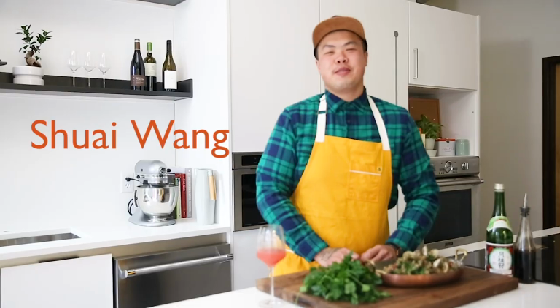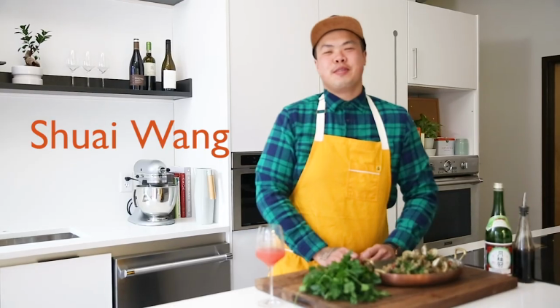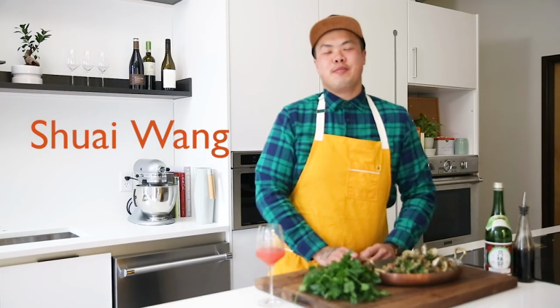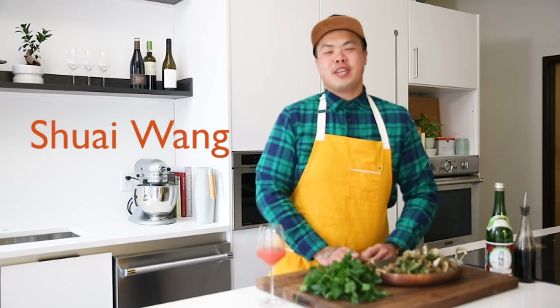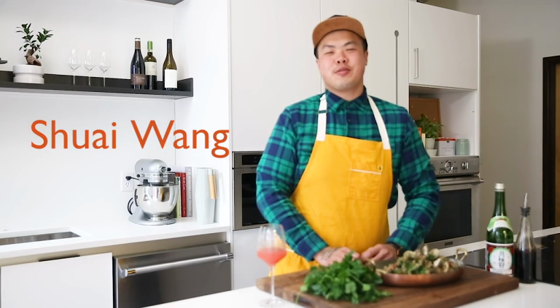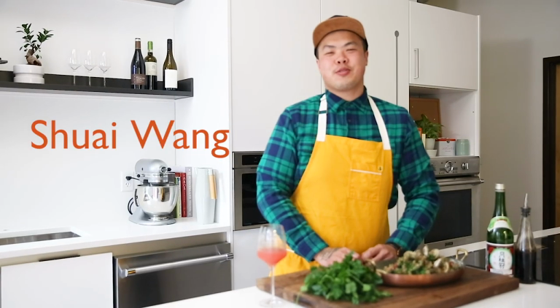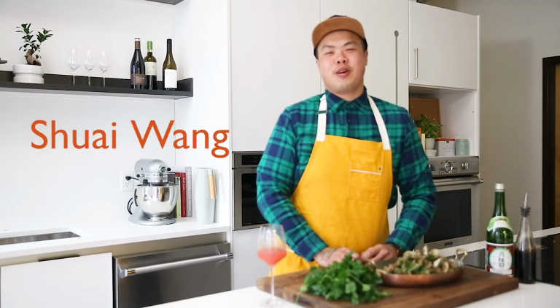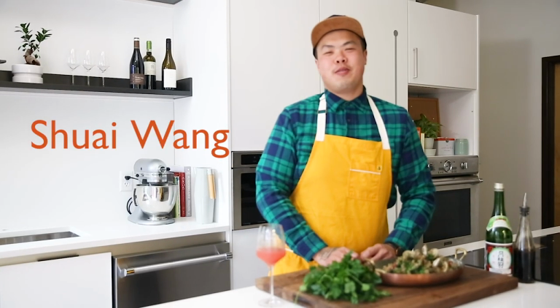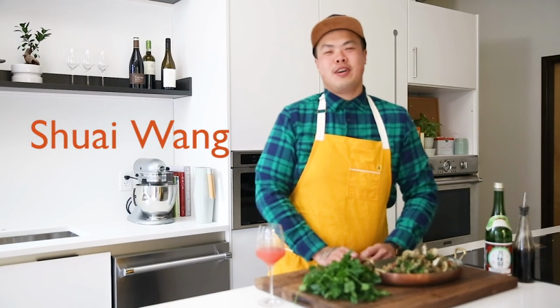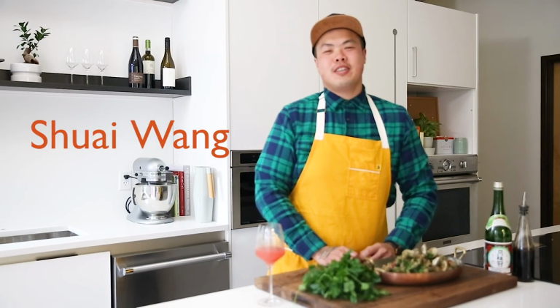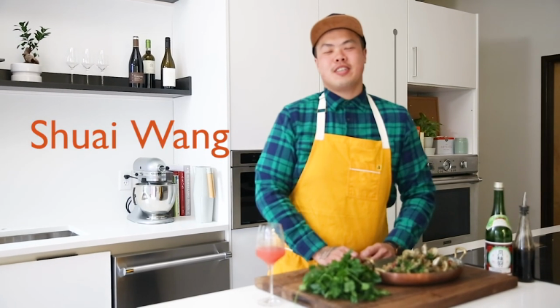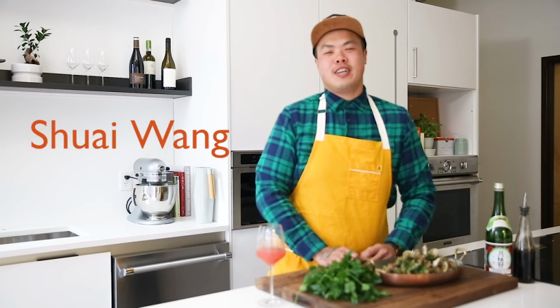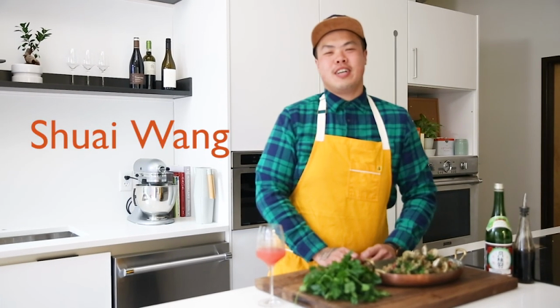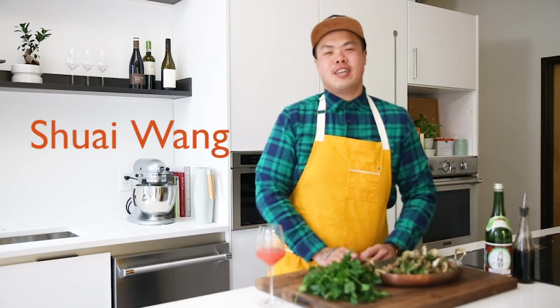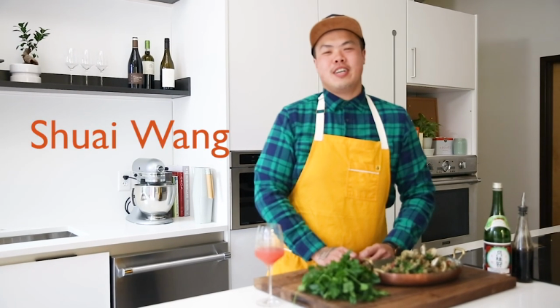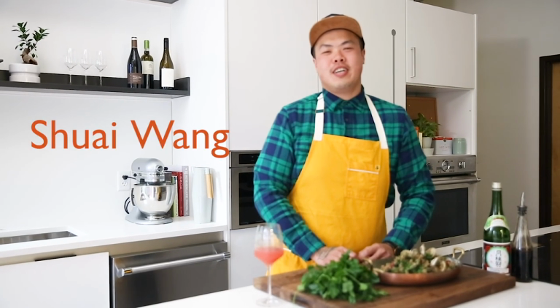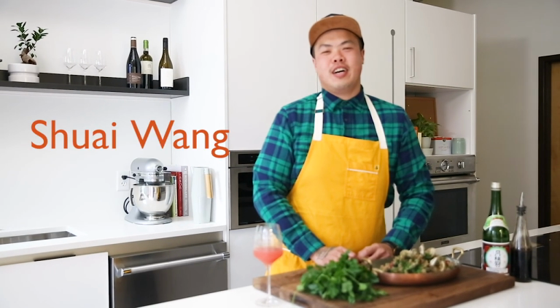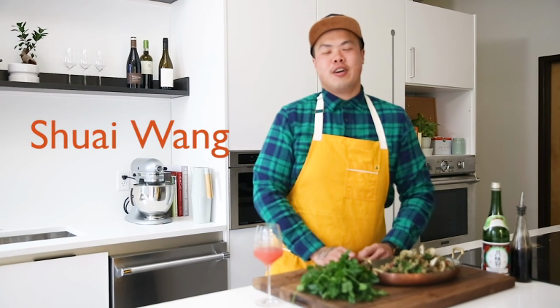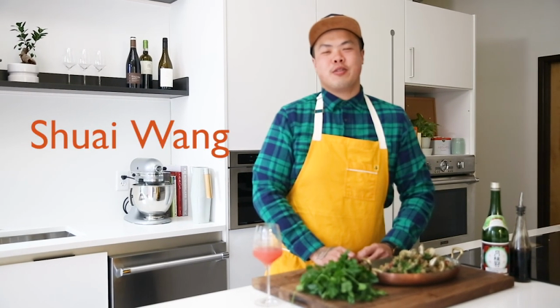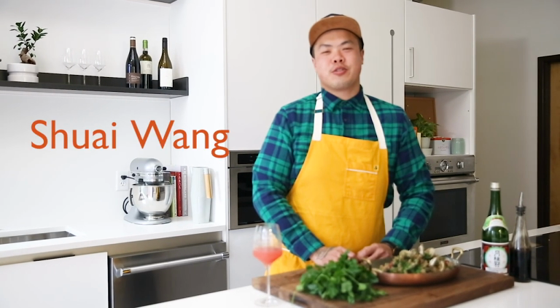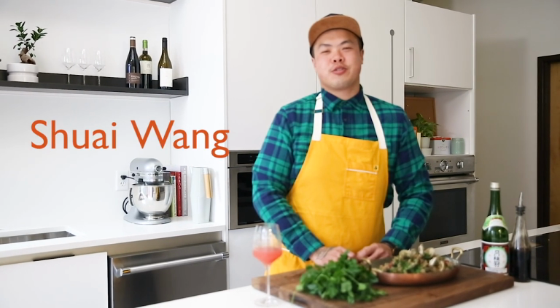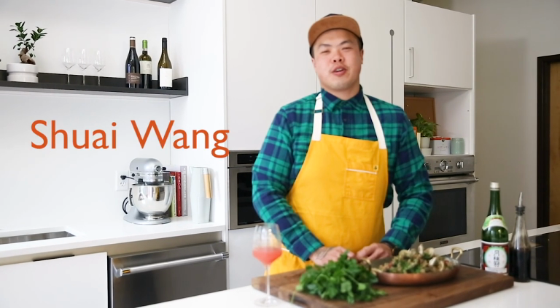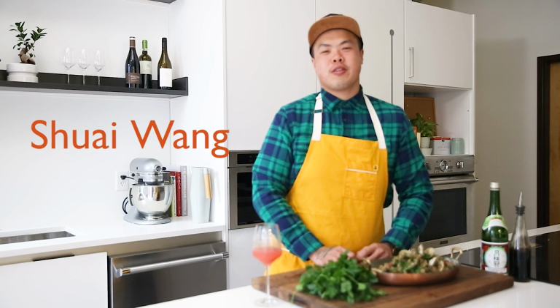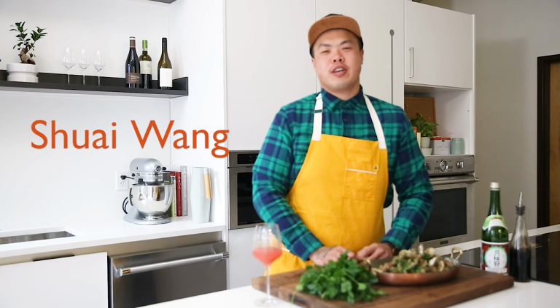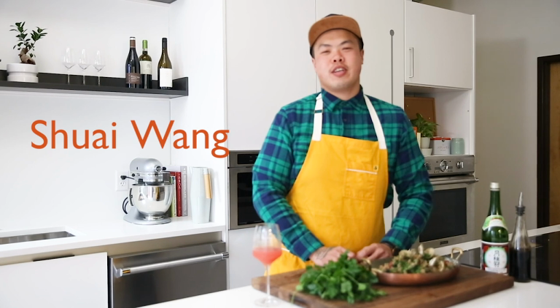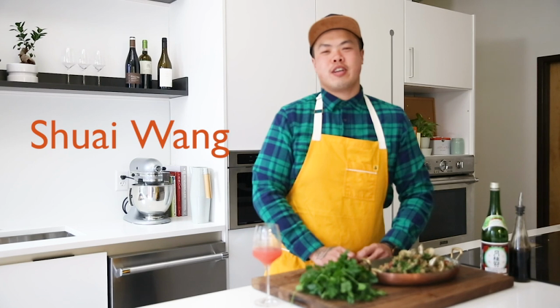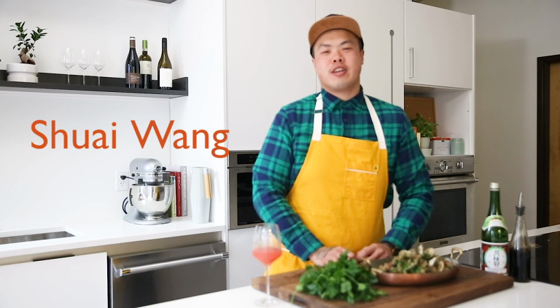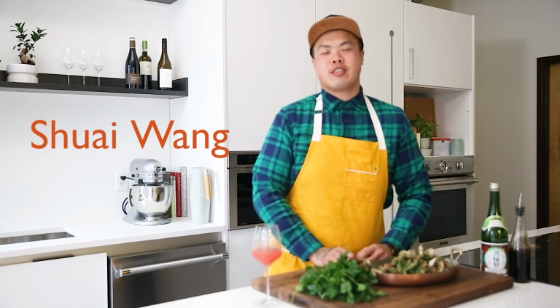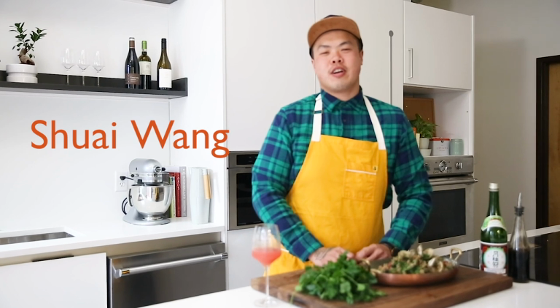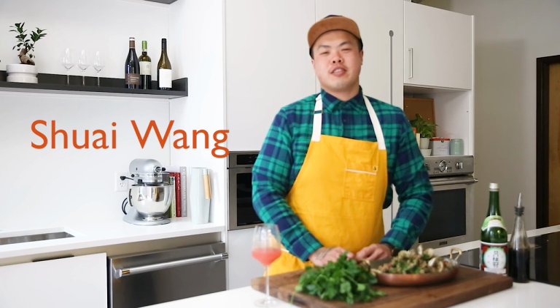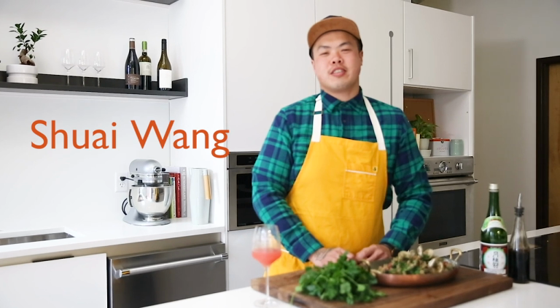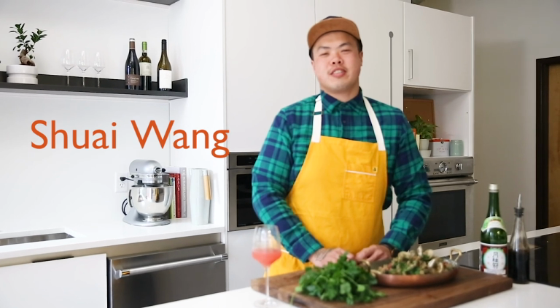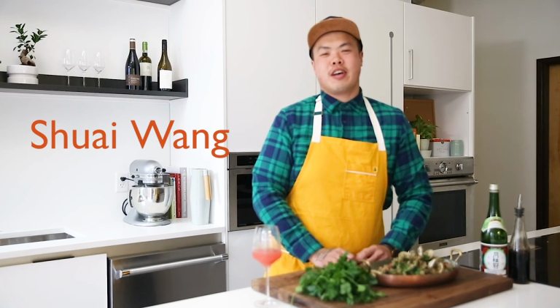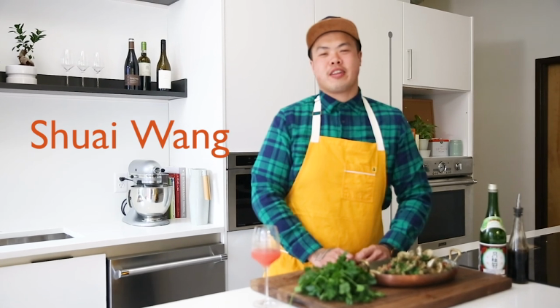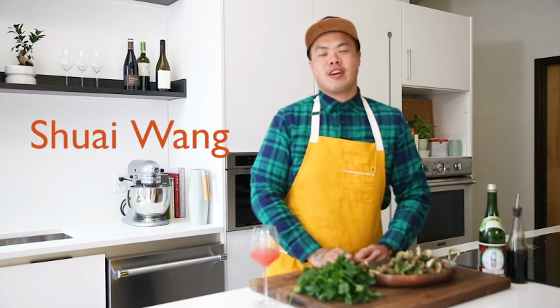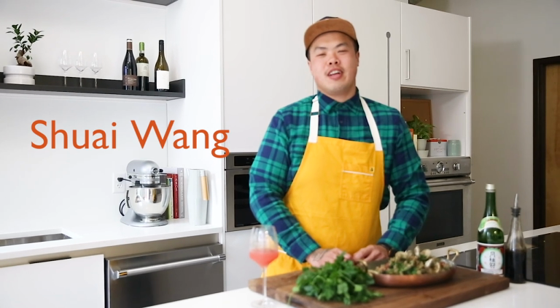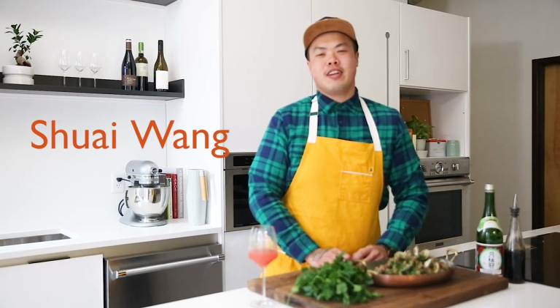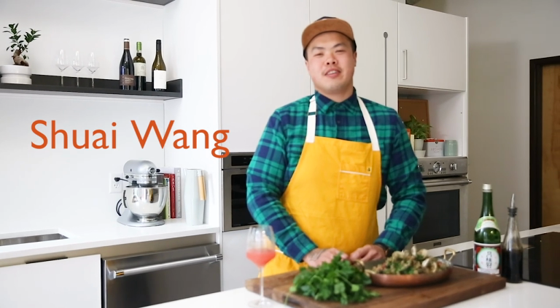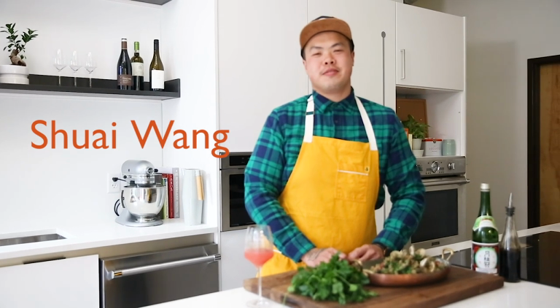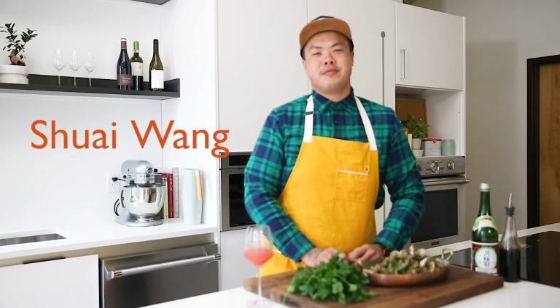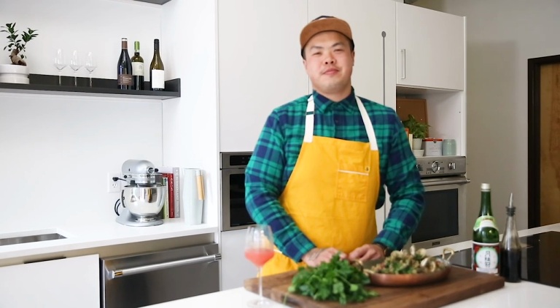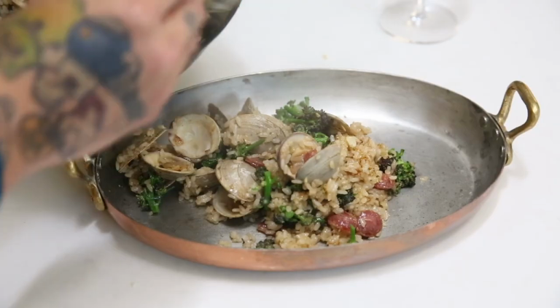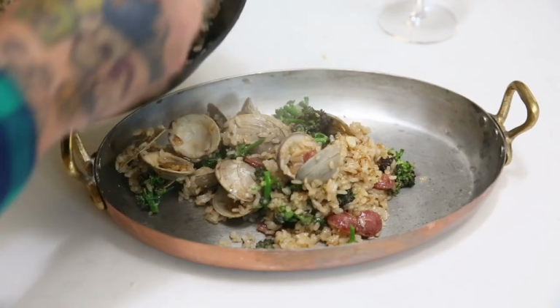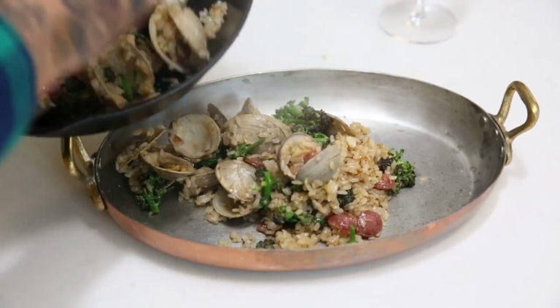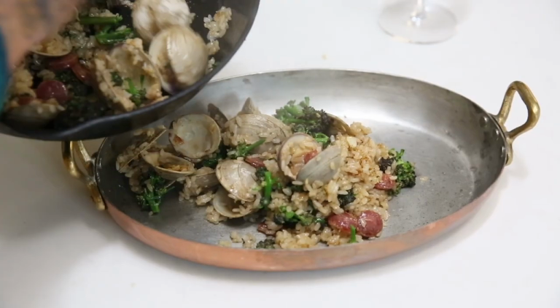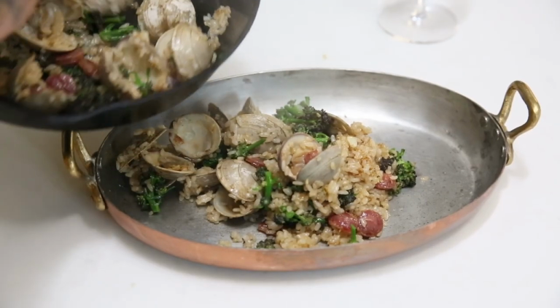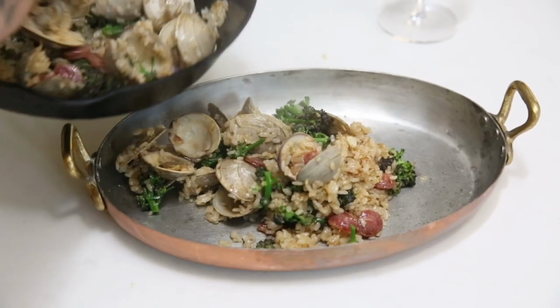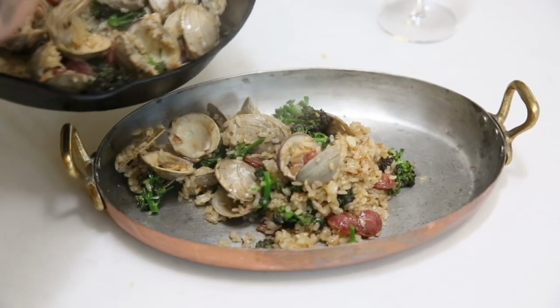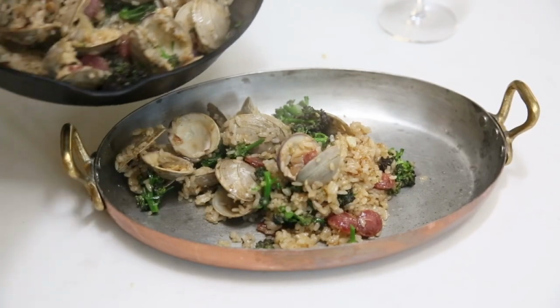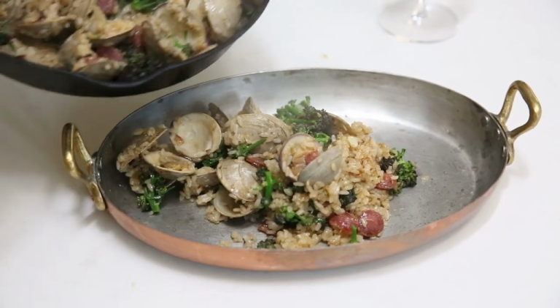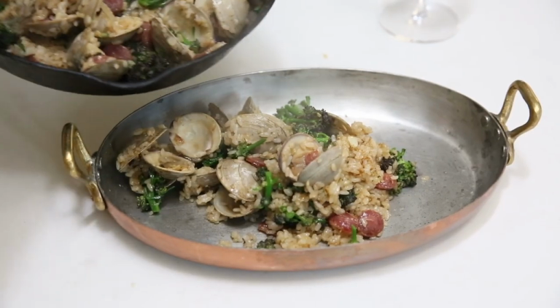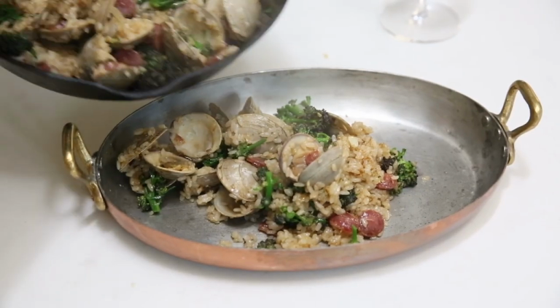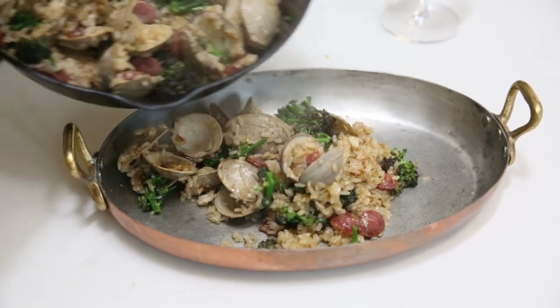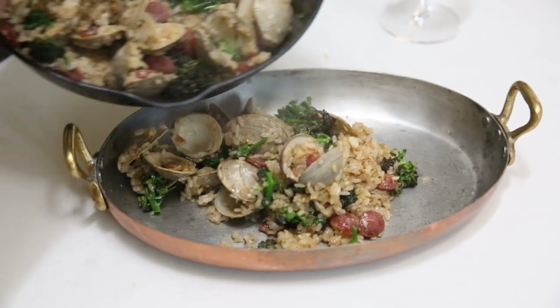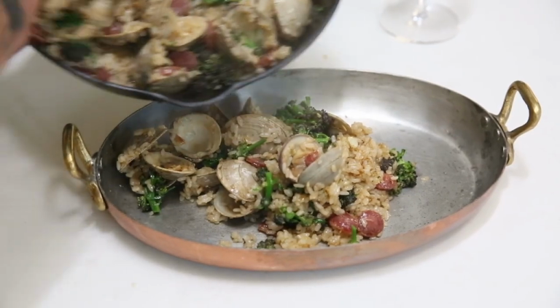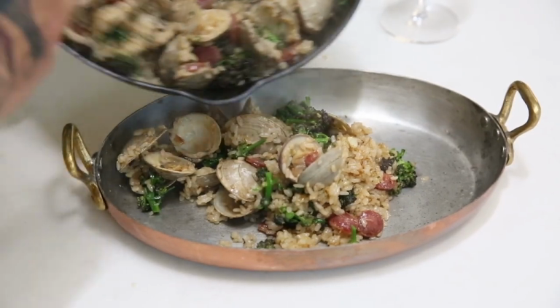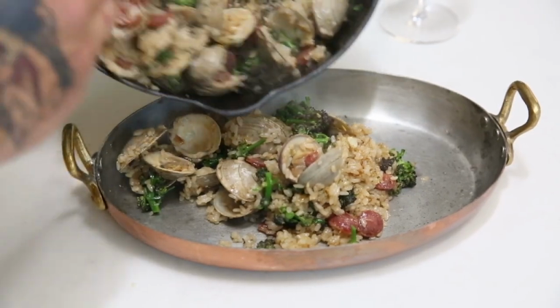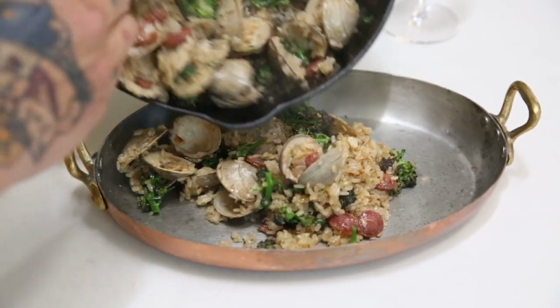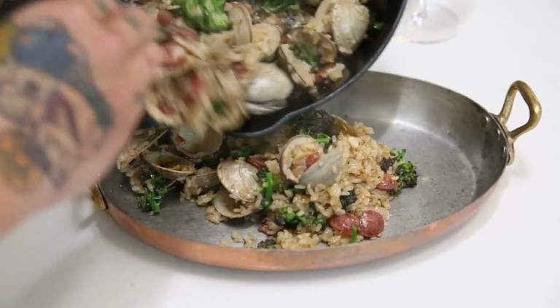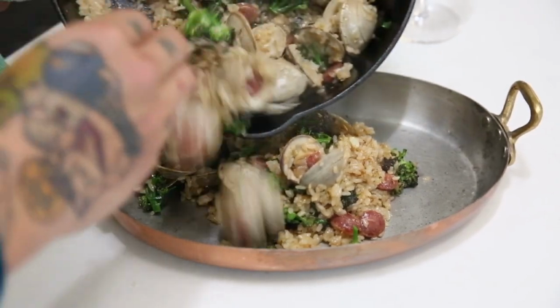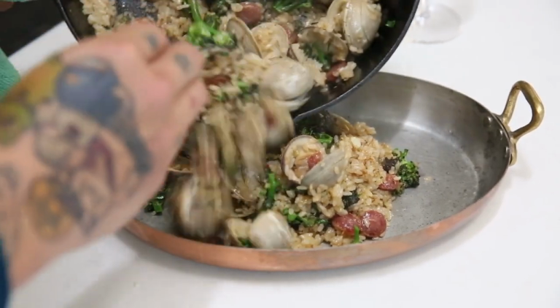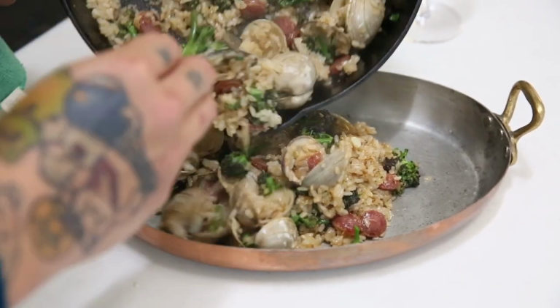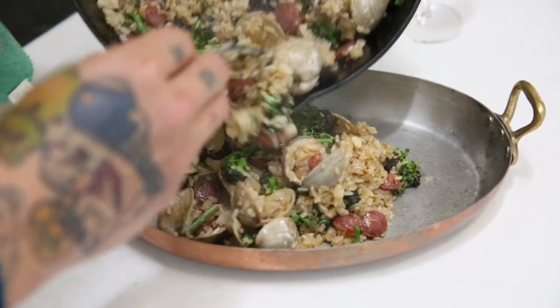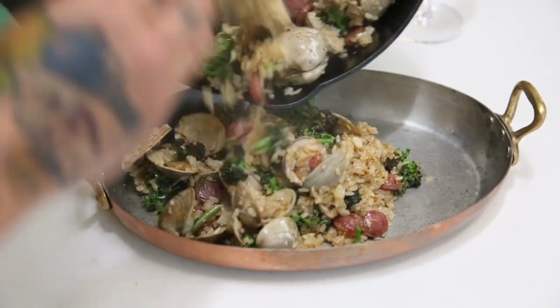My name is Shuai Wong. I own Short Grain here in Charleston, South Carolina, and this is my house special fried rice.